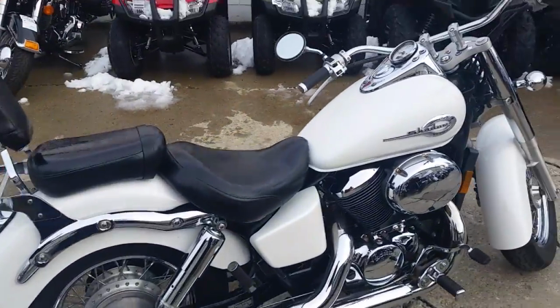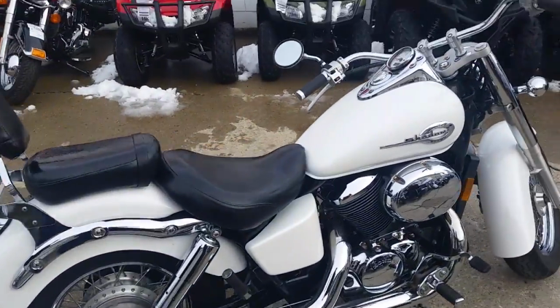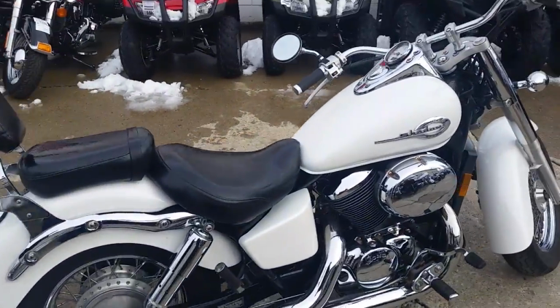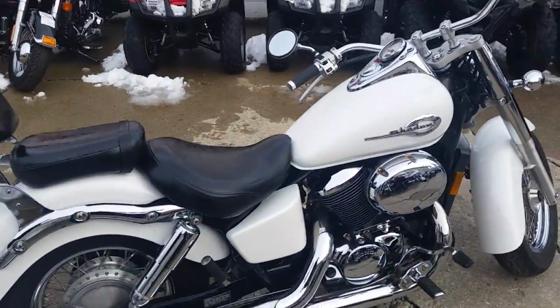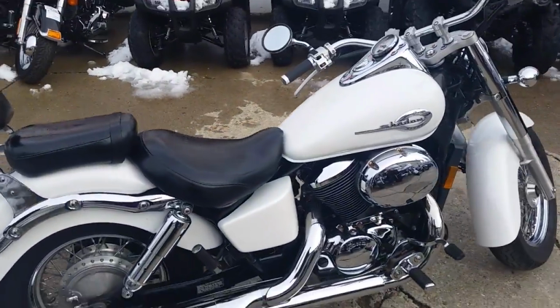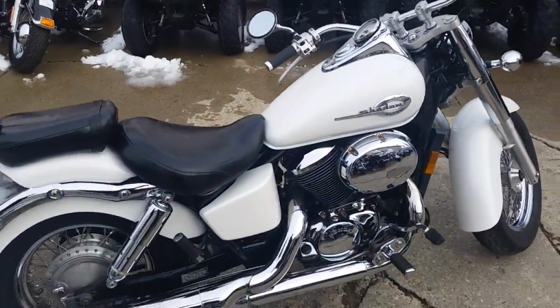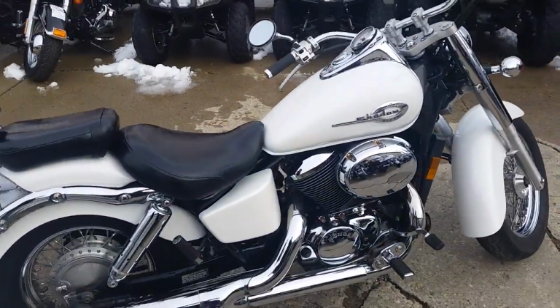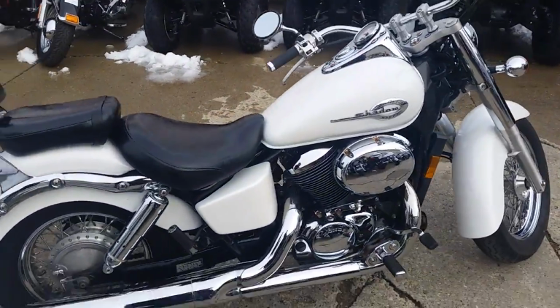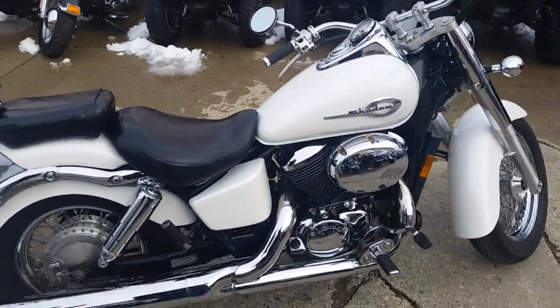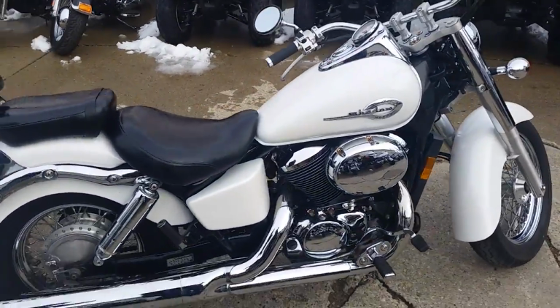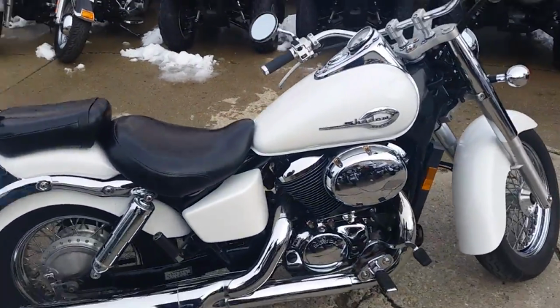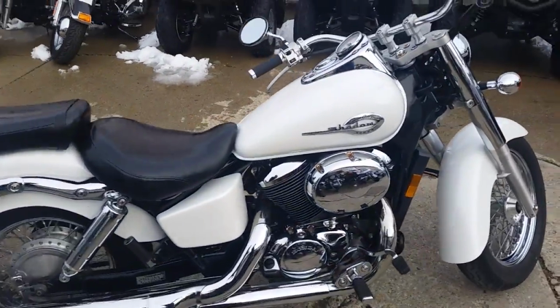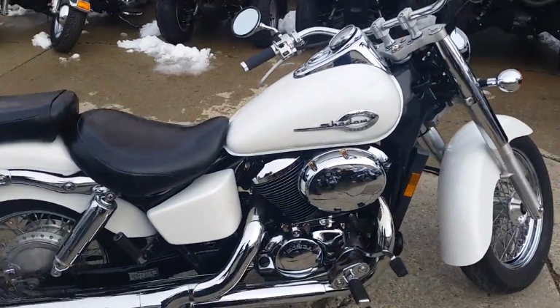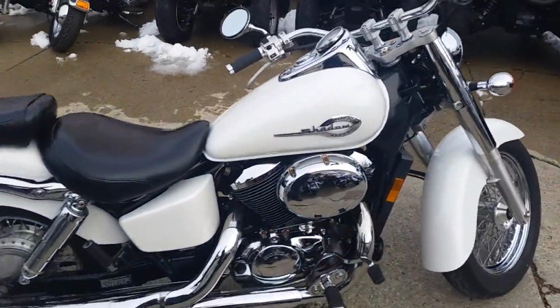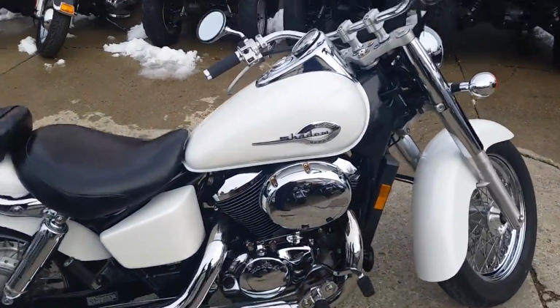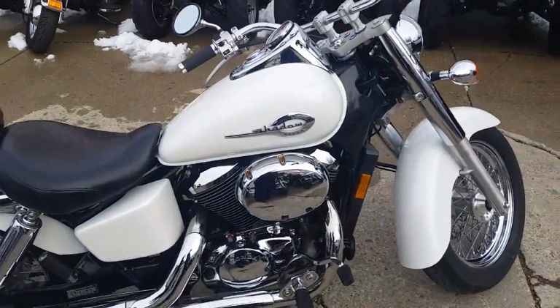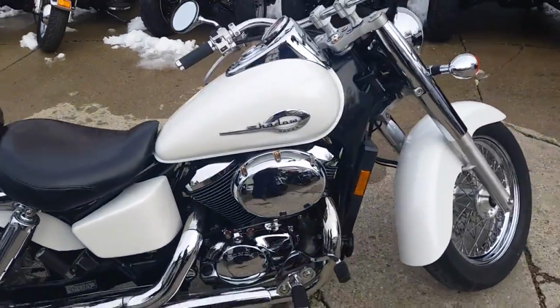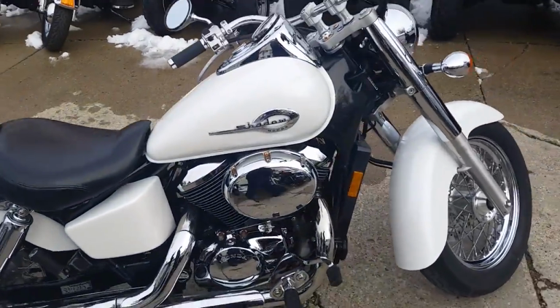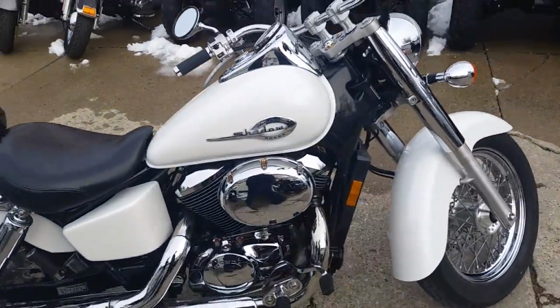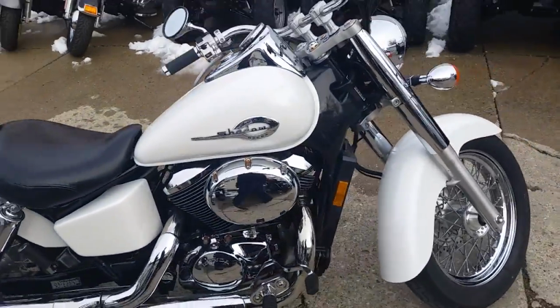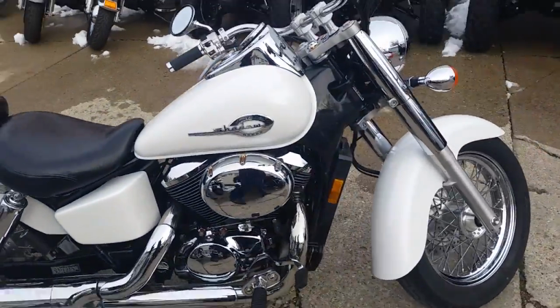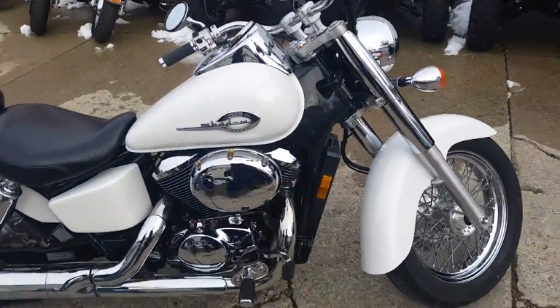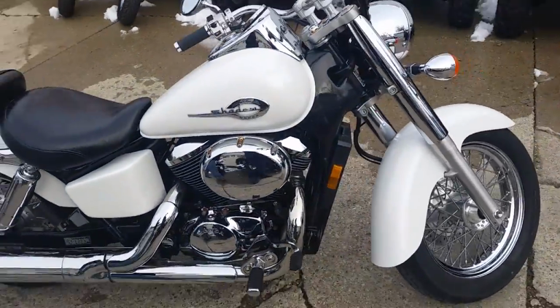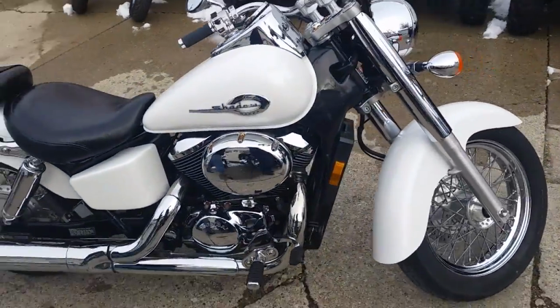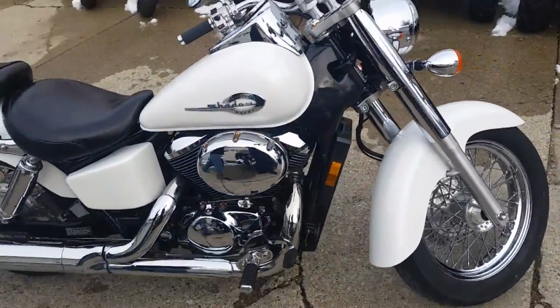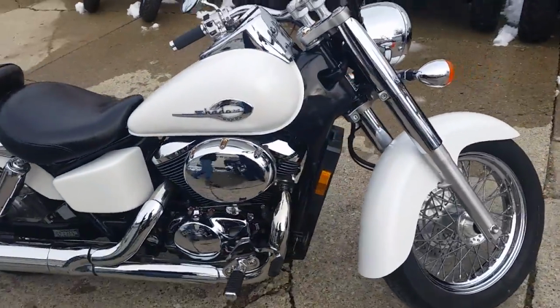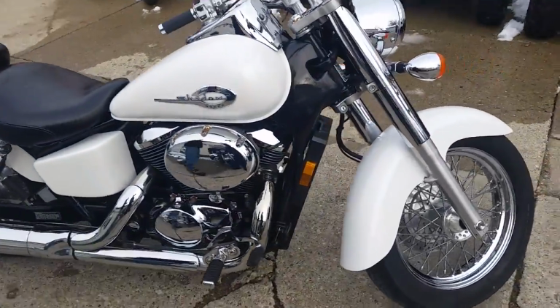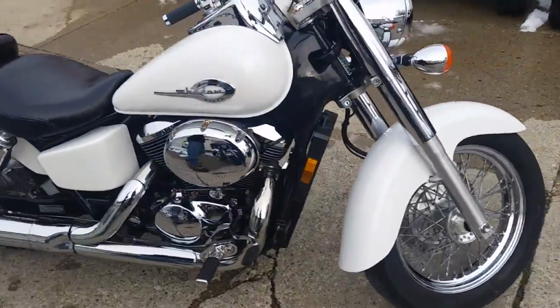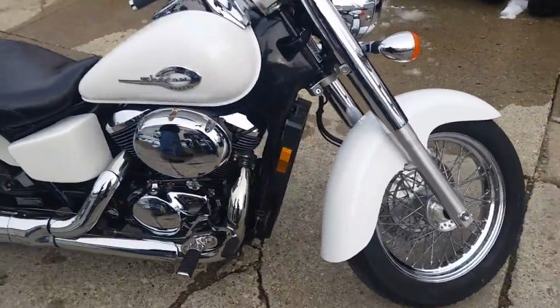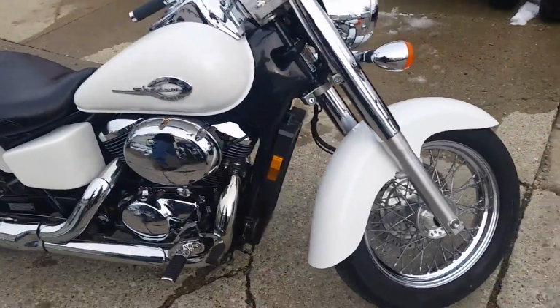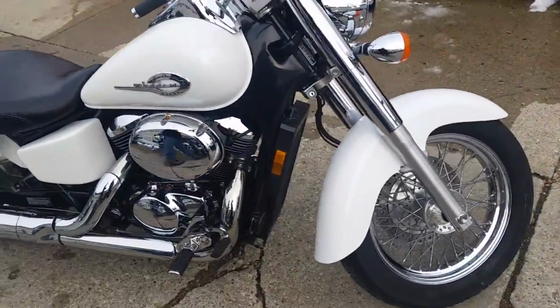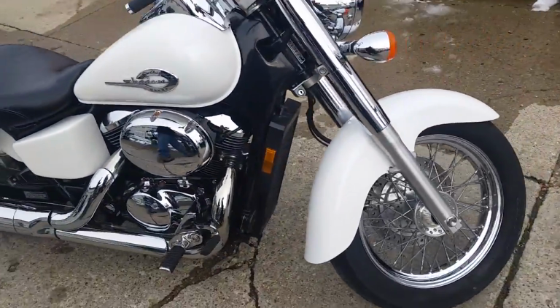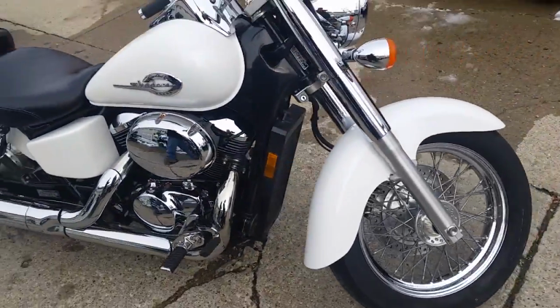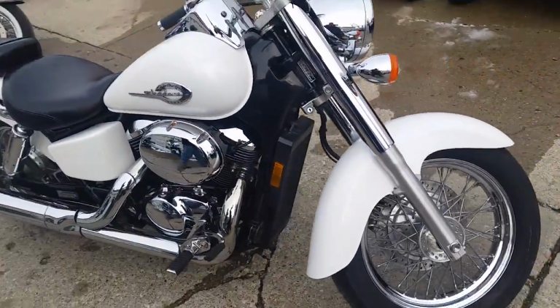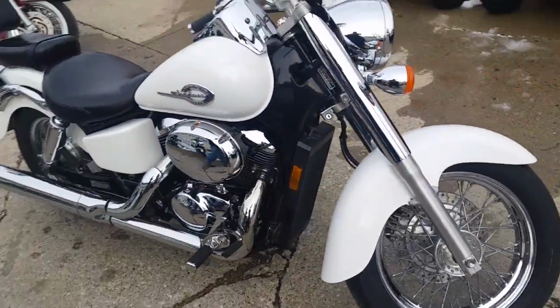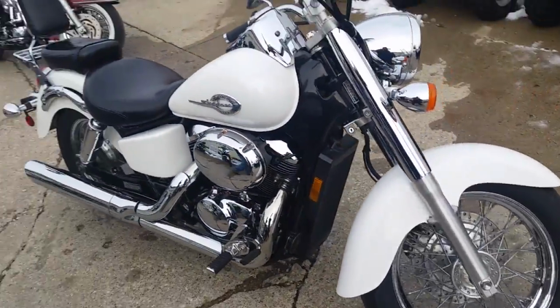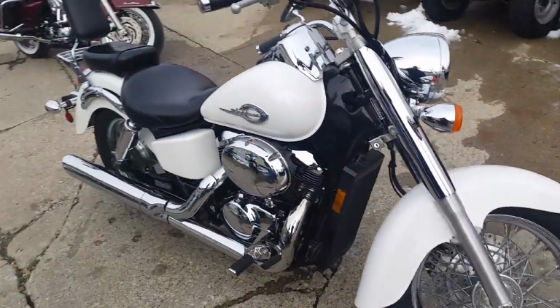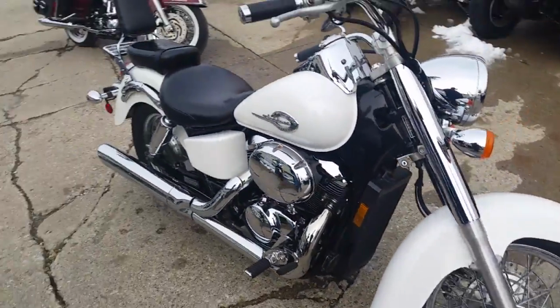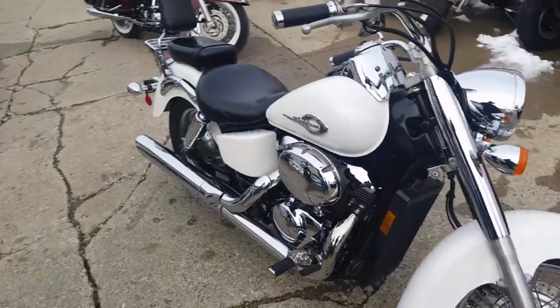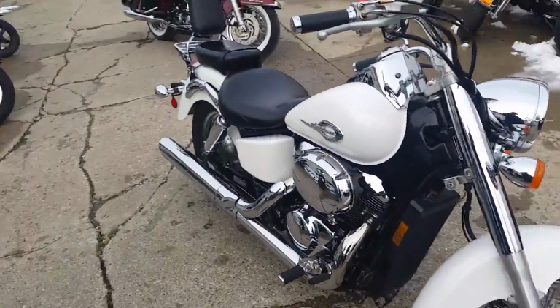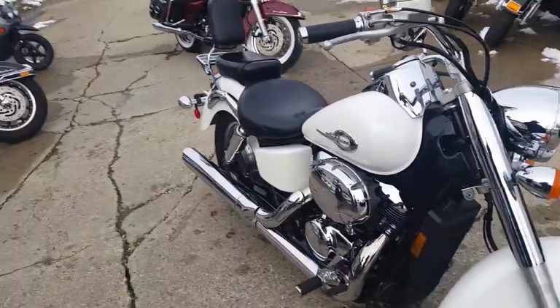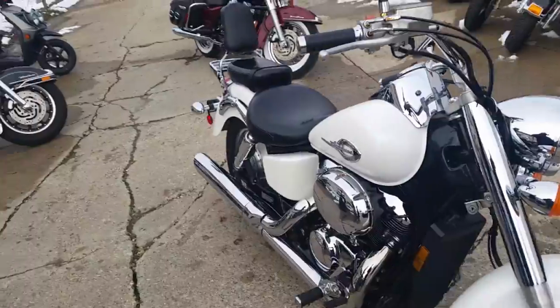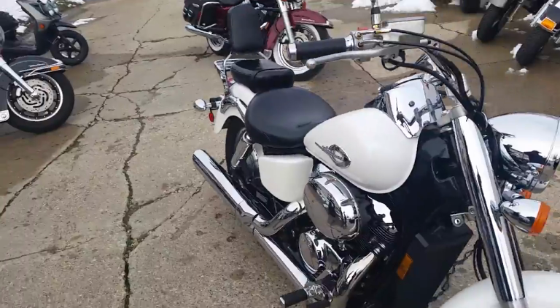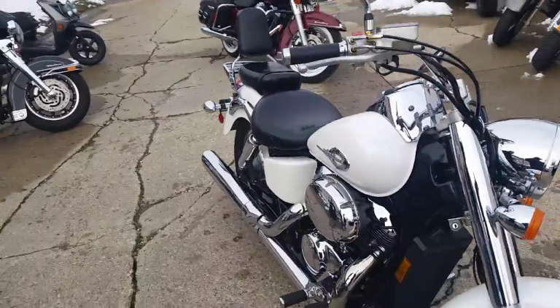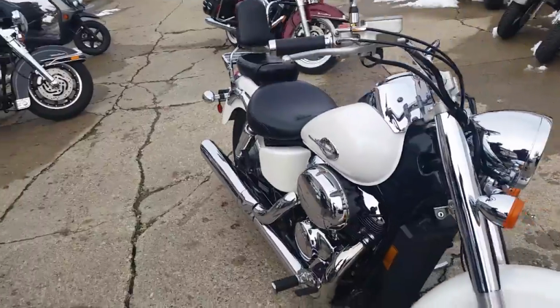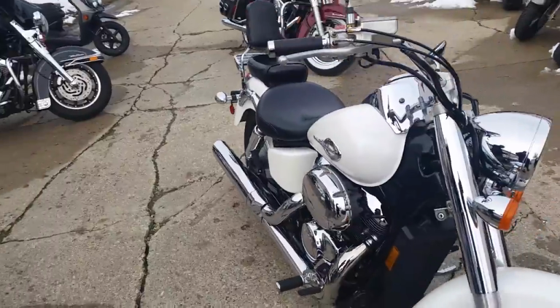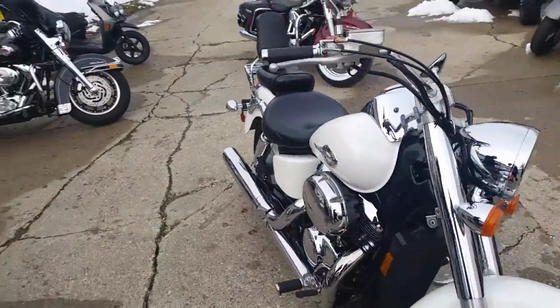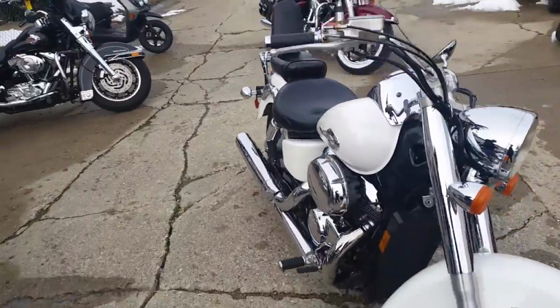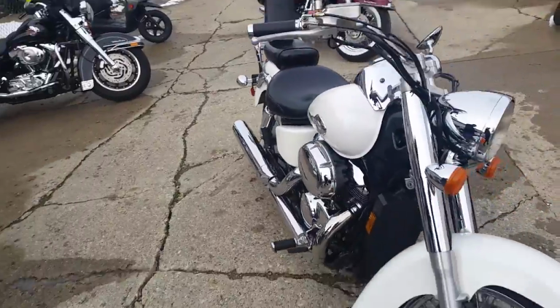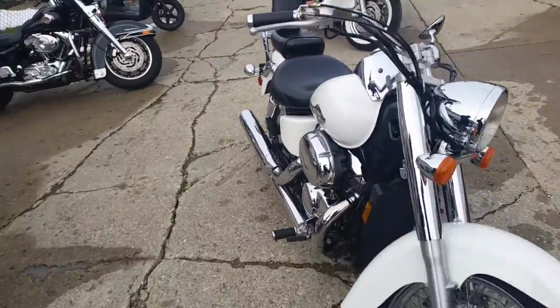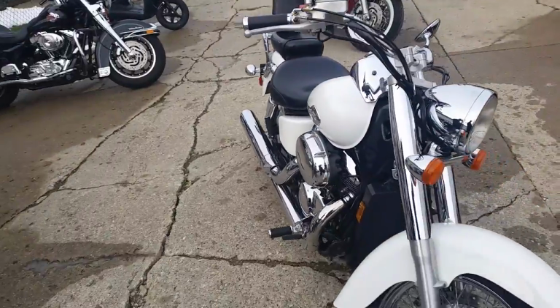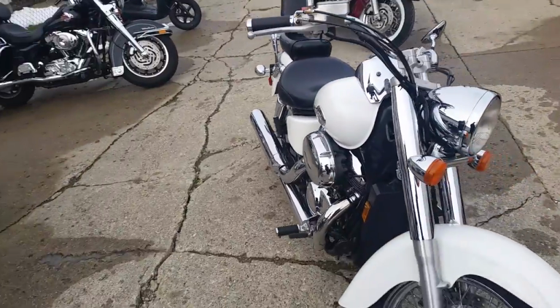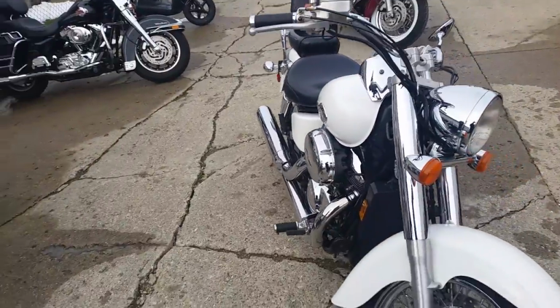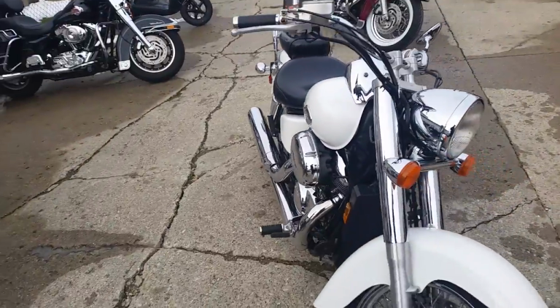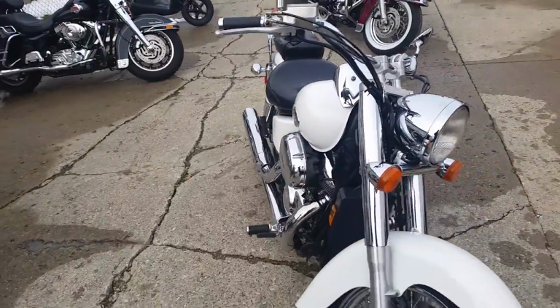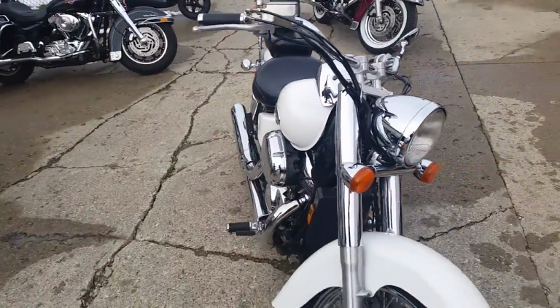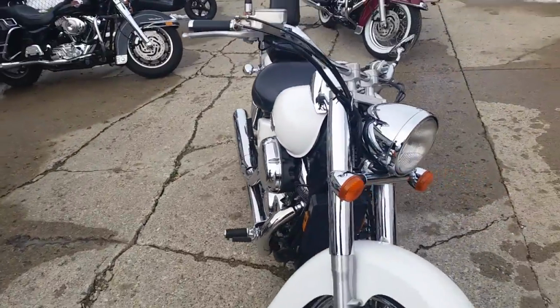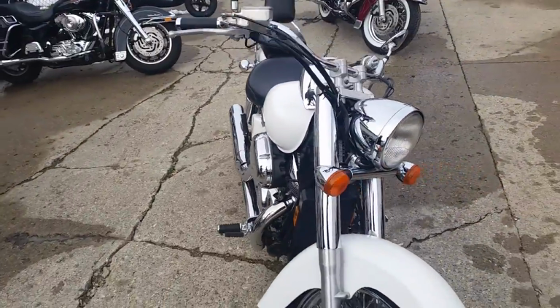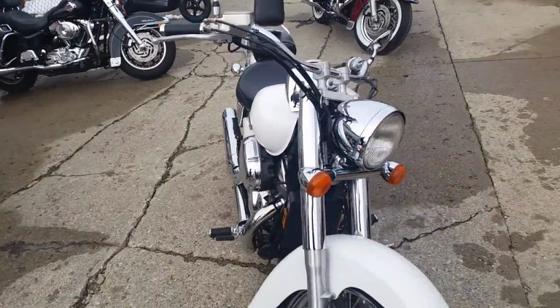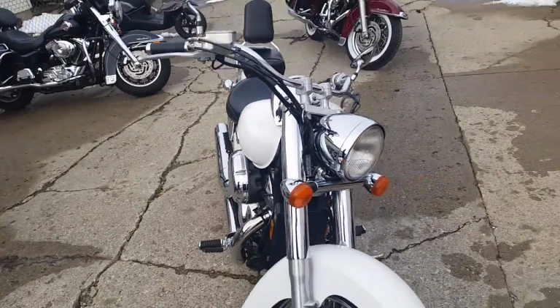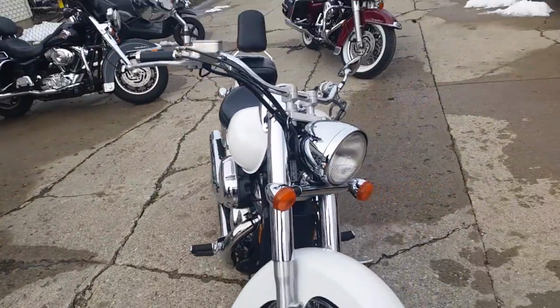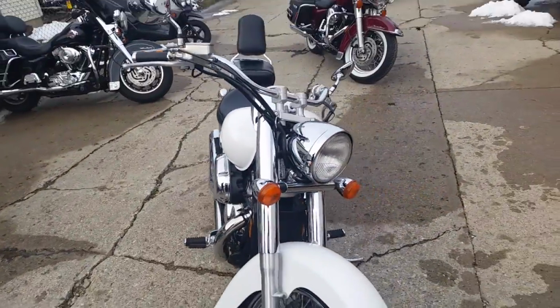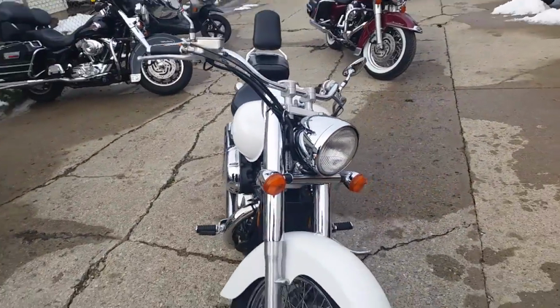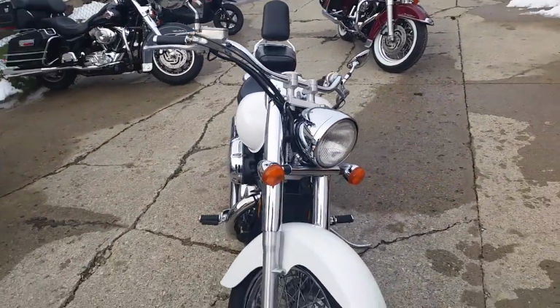It's just been serviced at an authorized Honda dealership. It's been inspected and ready for the open road. It's a great bike for $29.99.